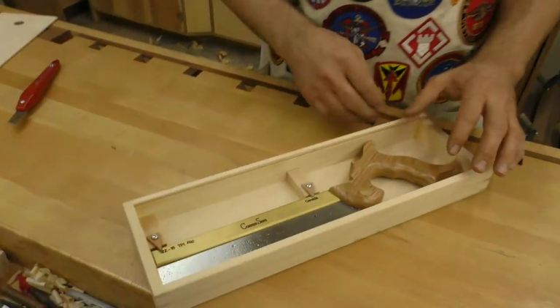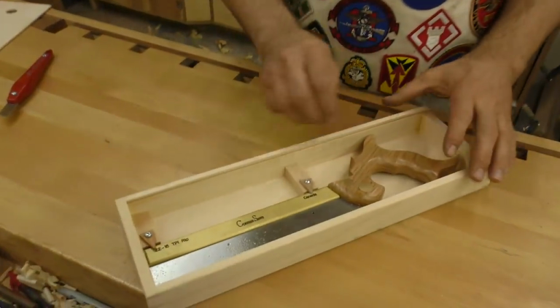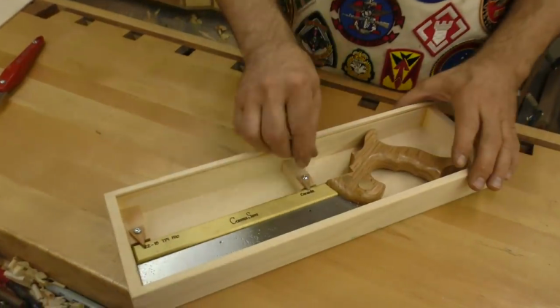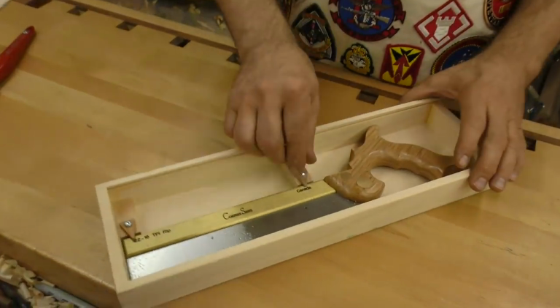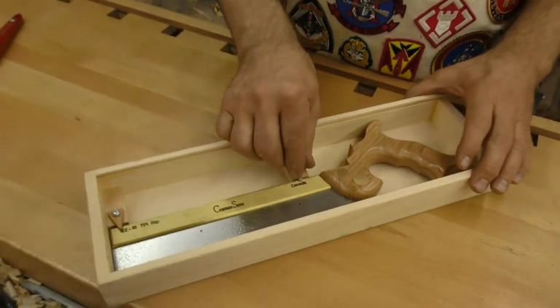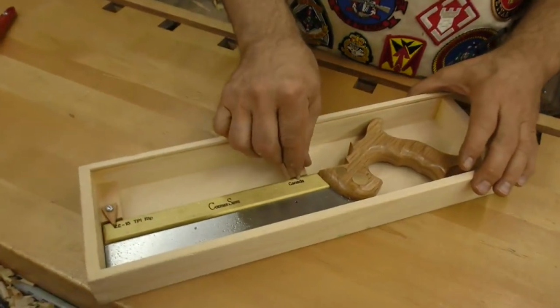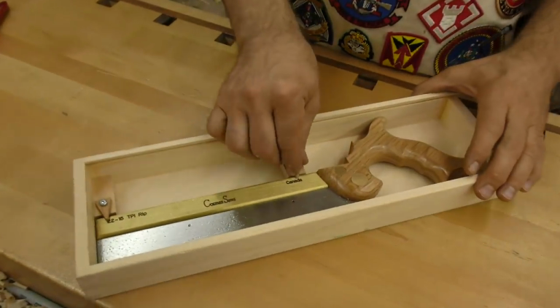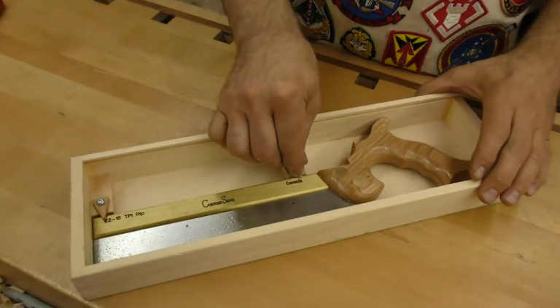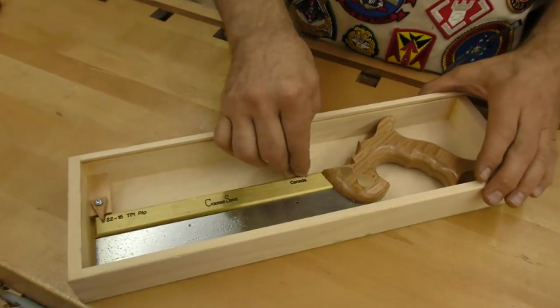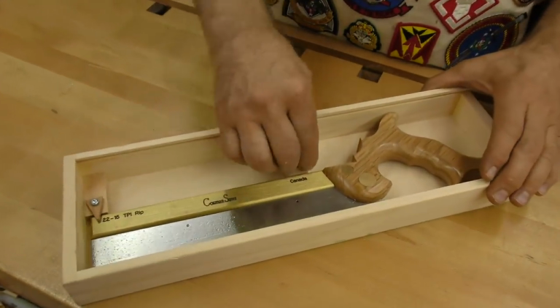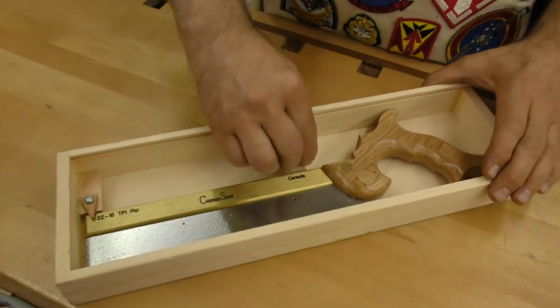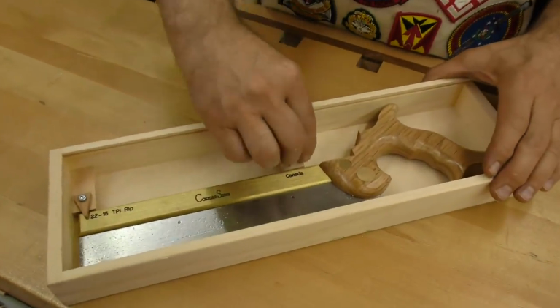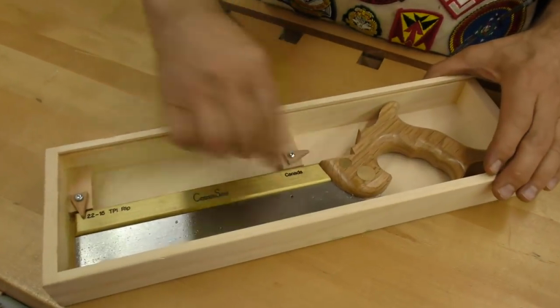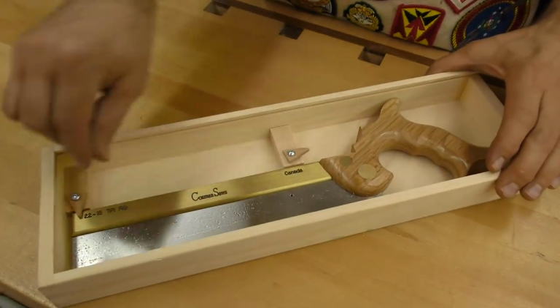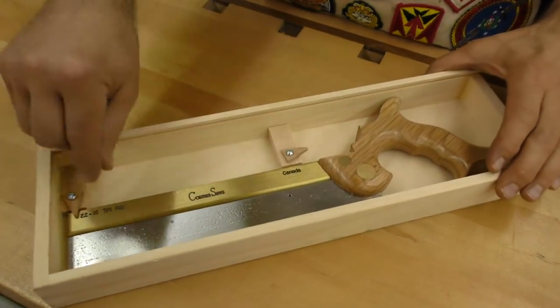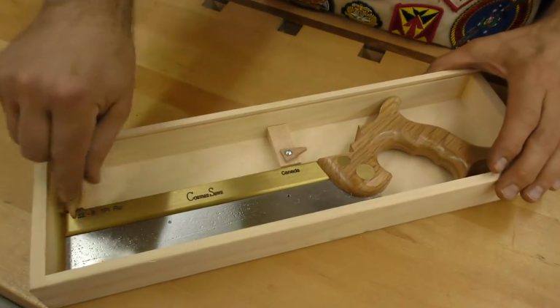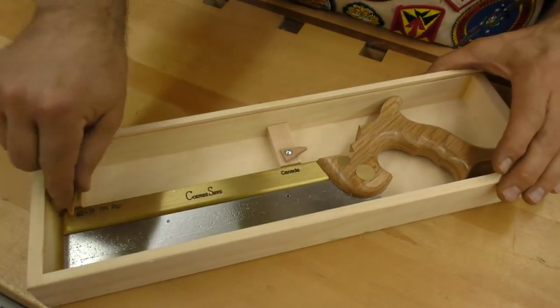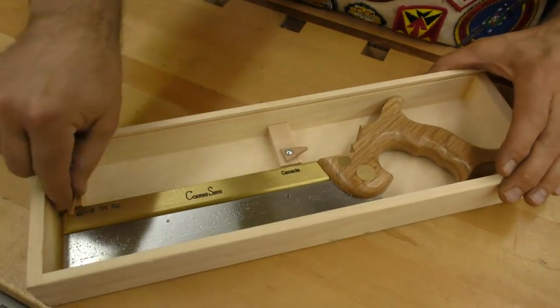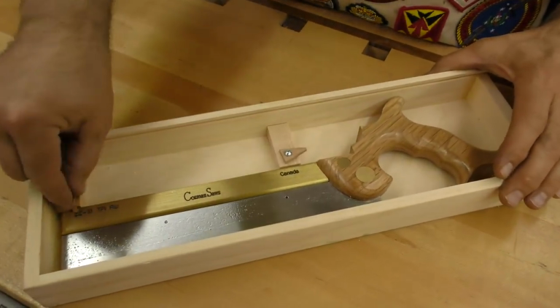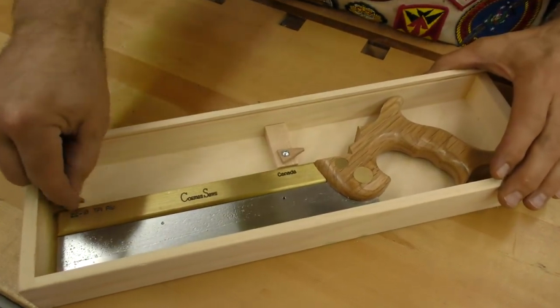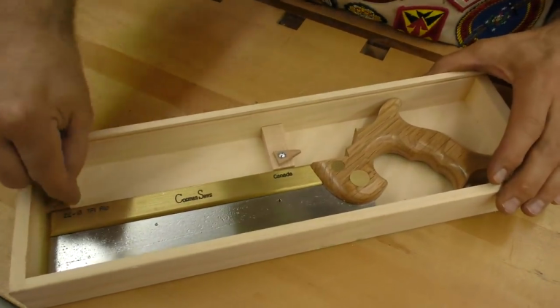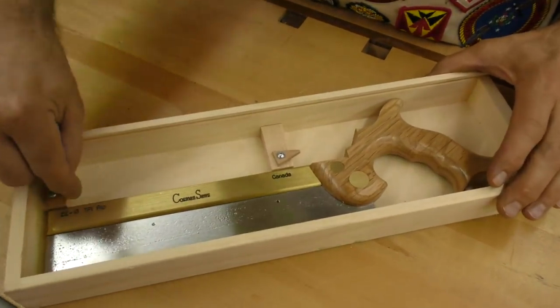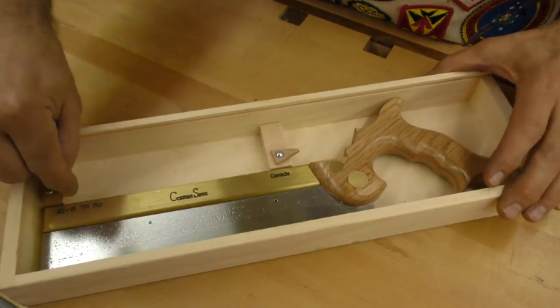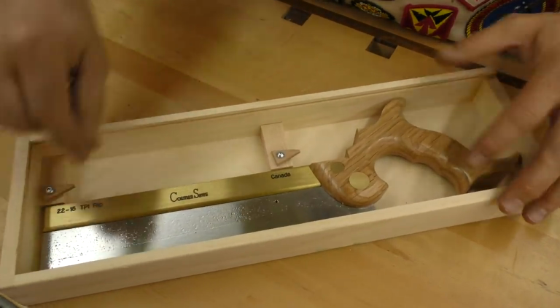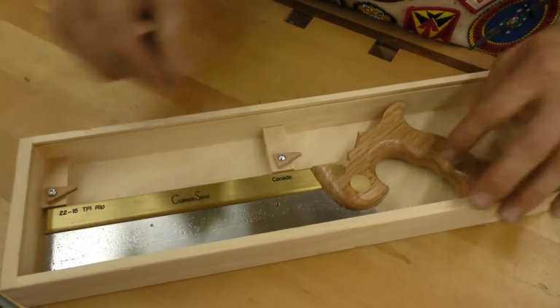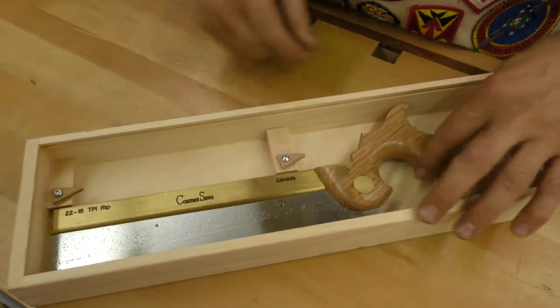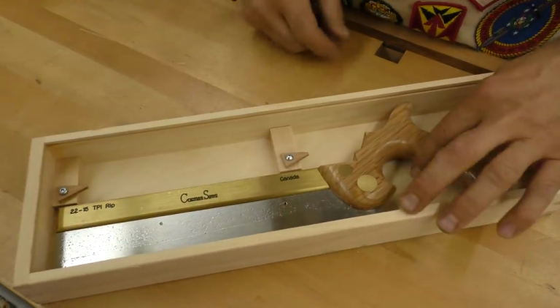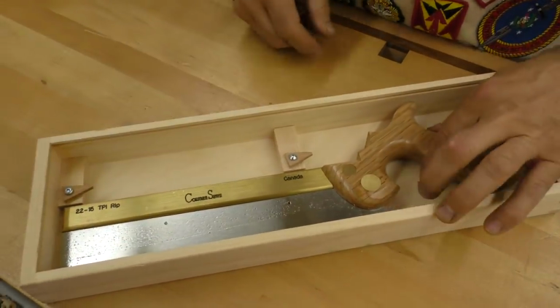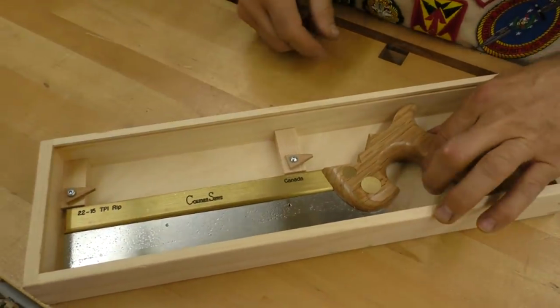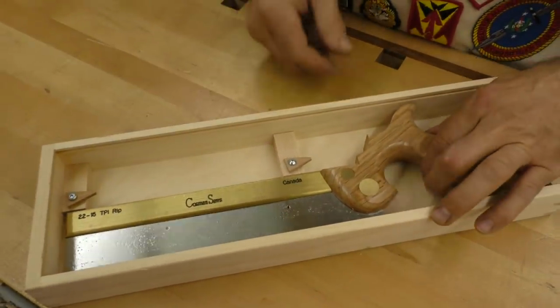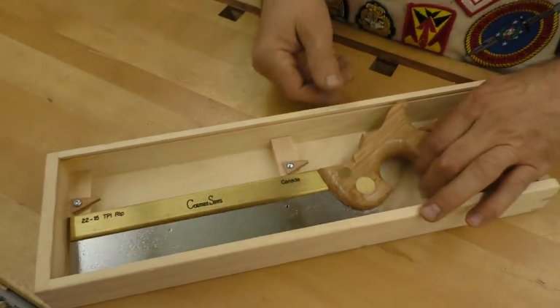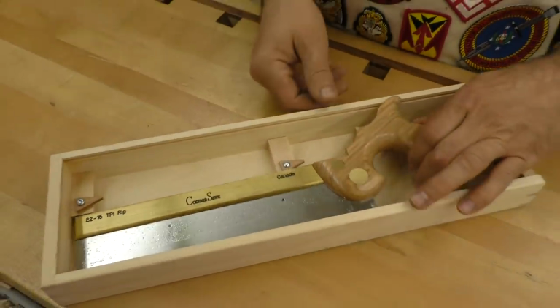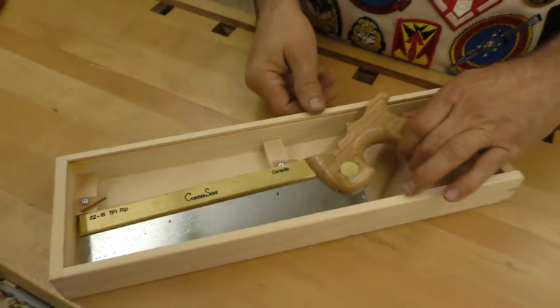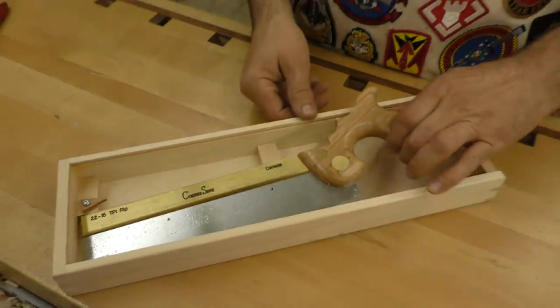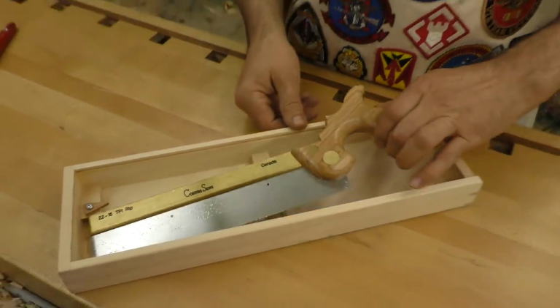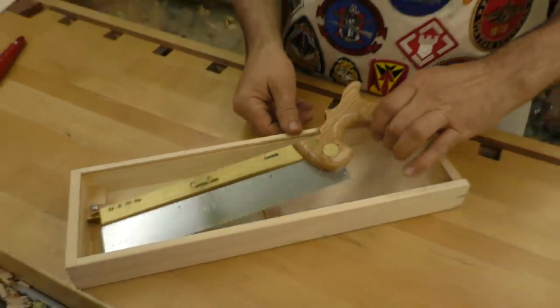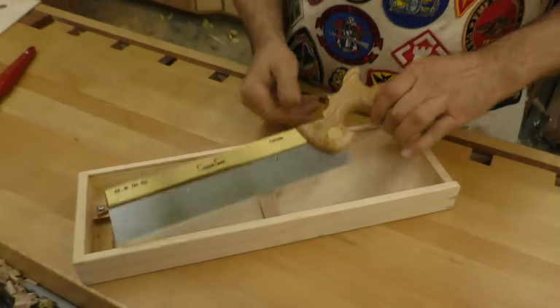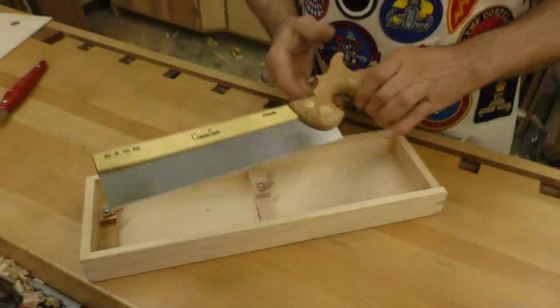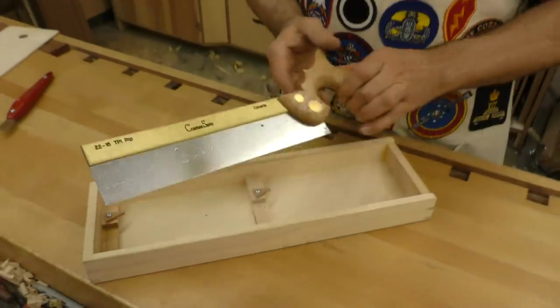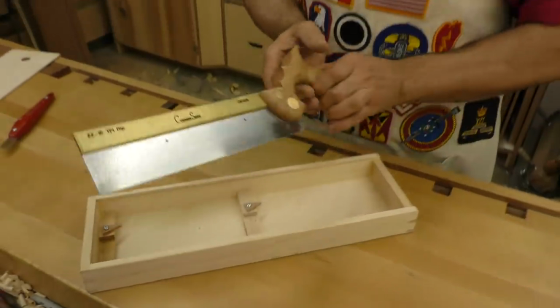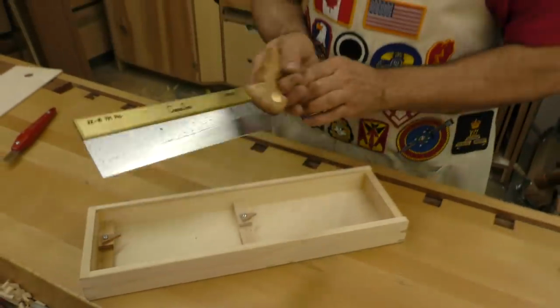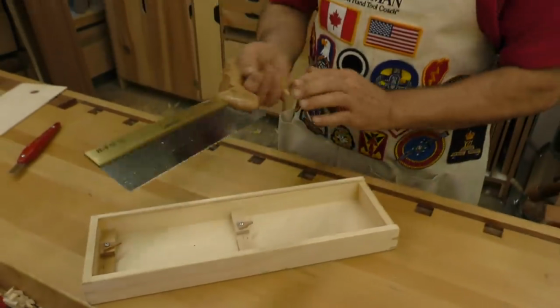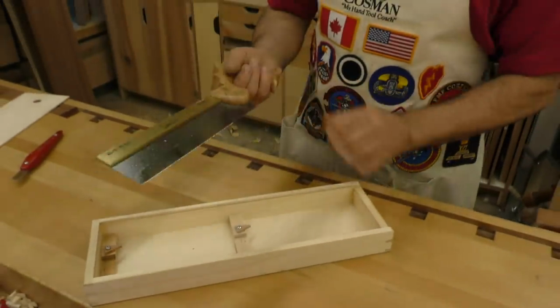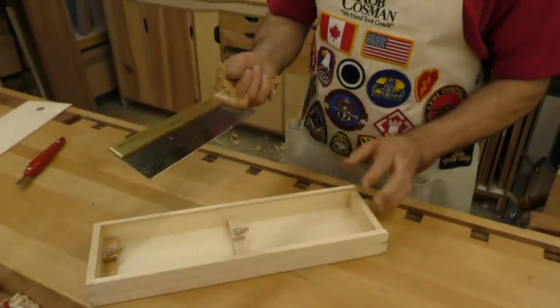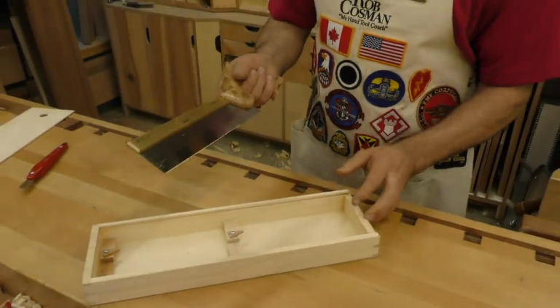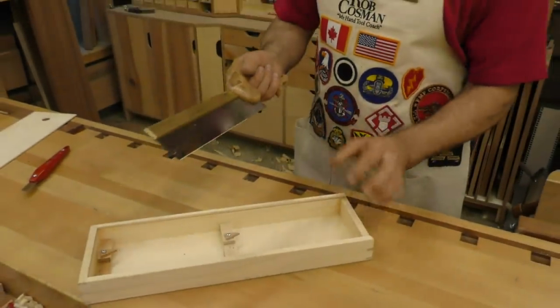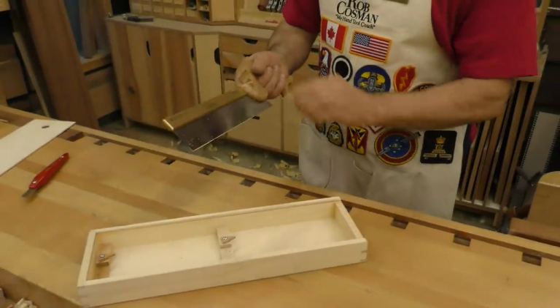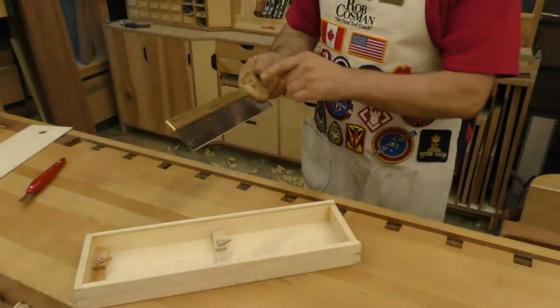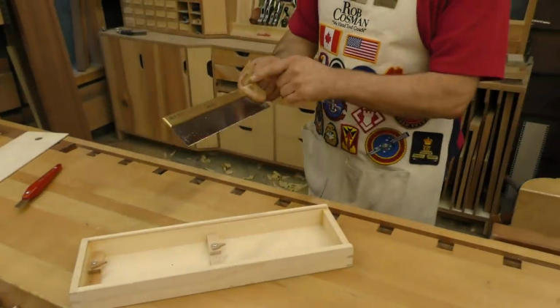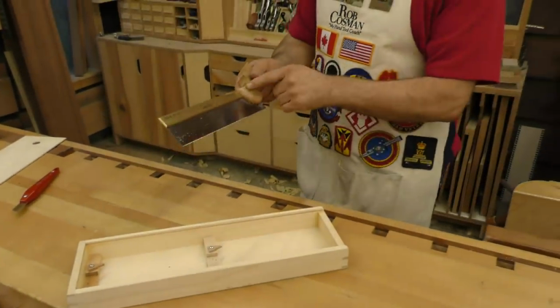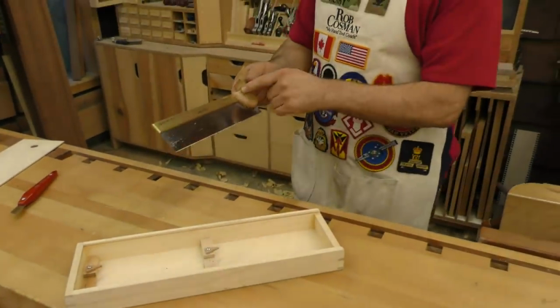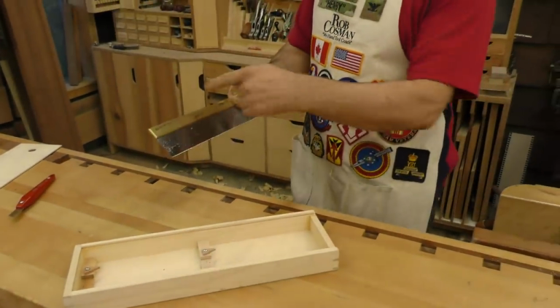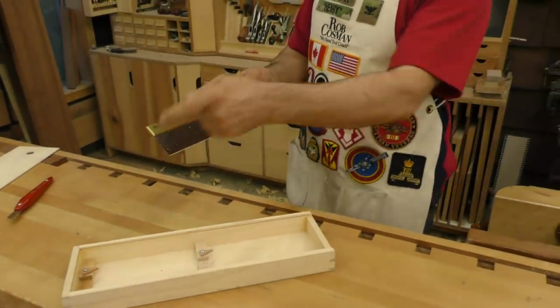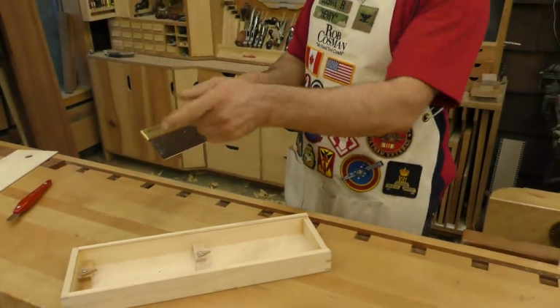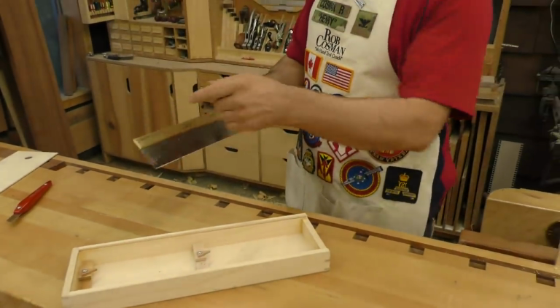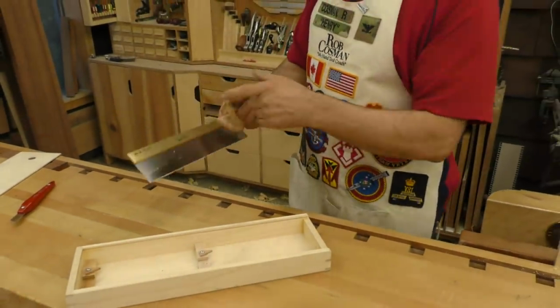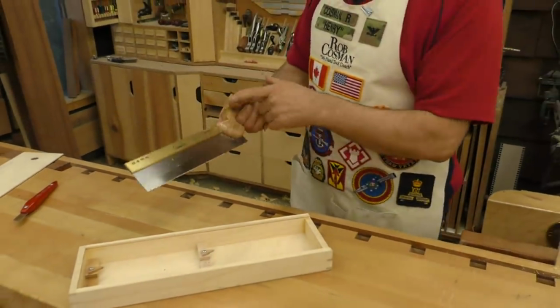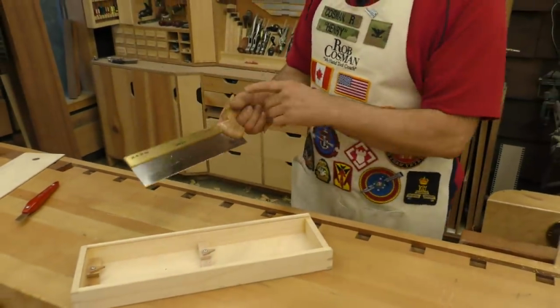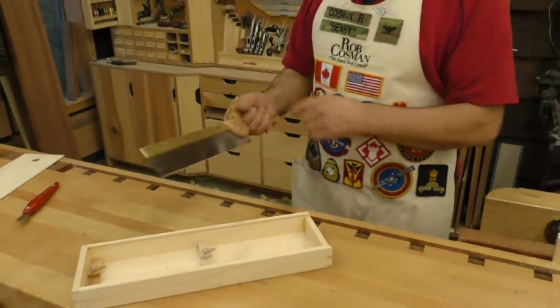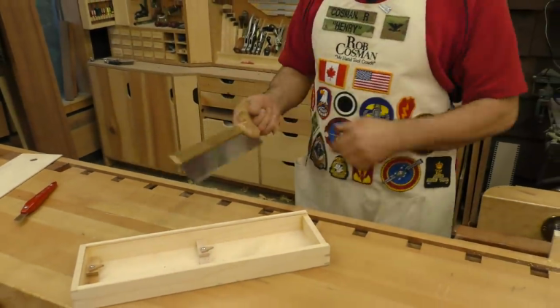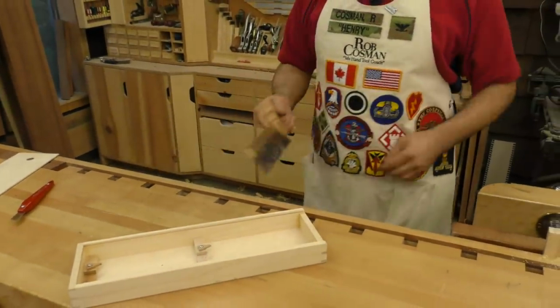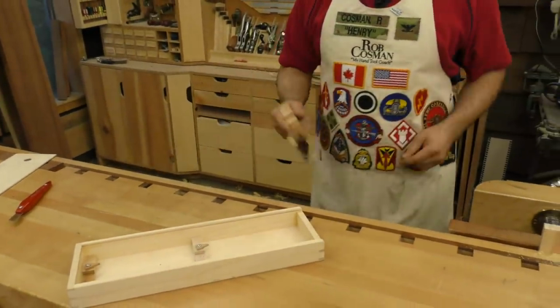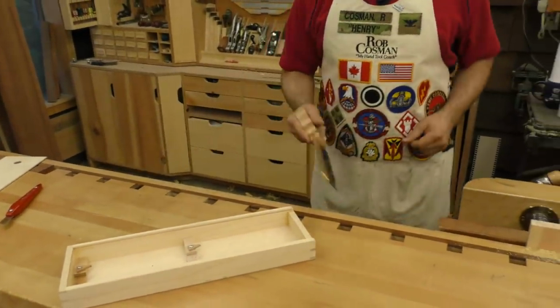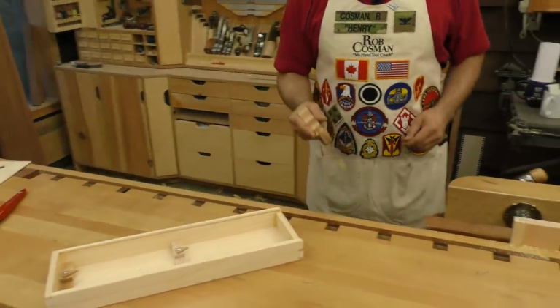We do it in white oak. Why? It's nice and strong and it's quite heavy. It's the same saw from here forward — just a different handle.